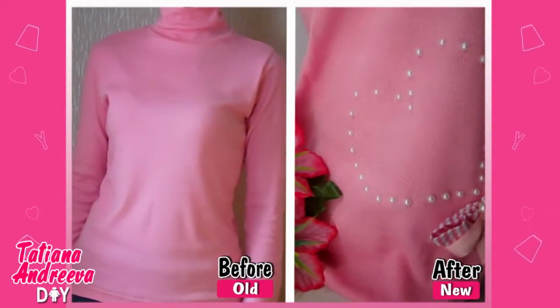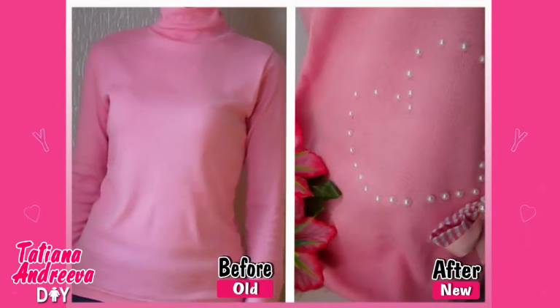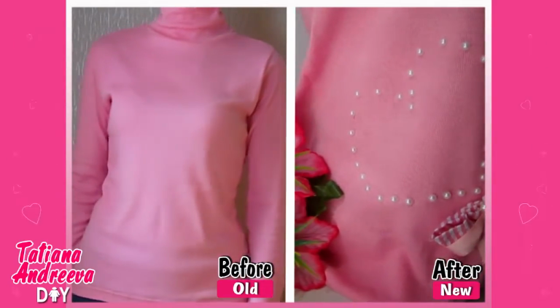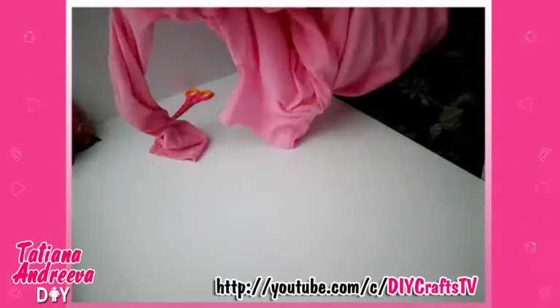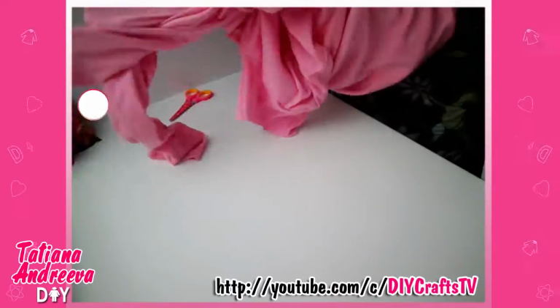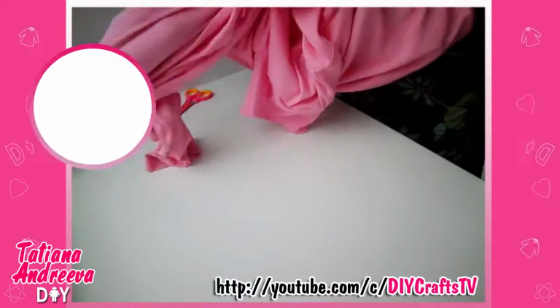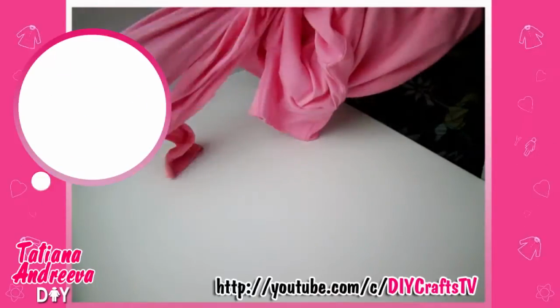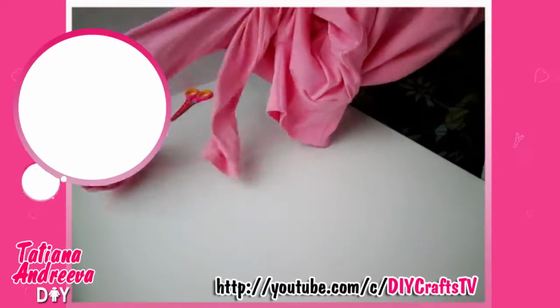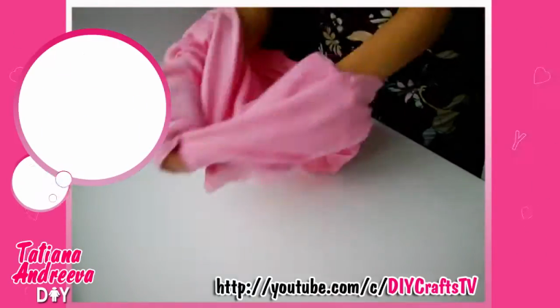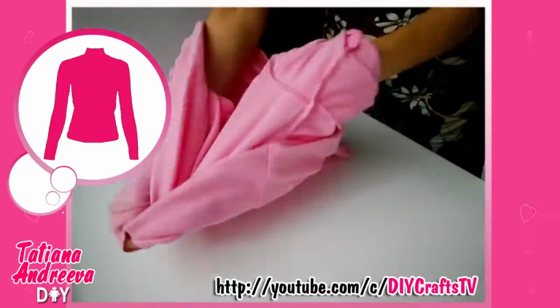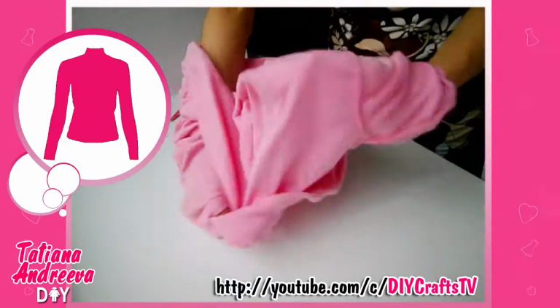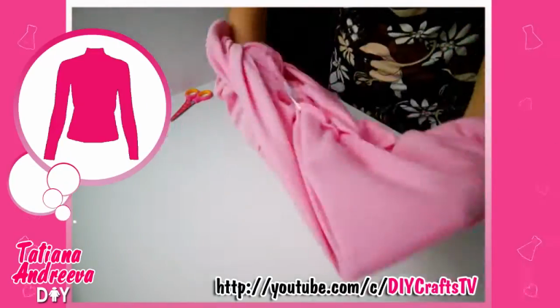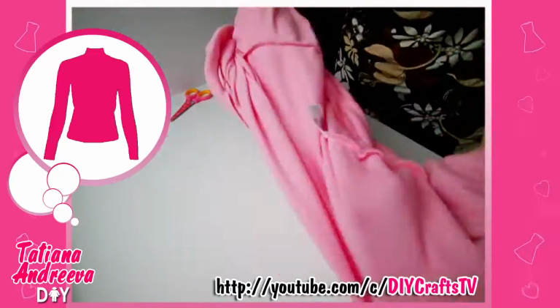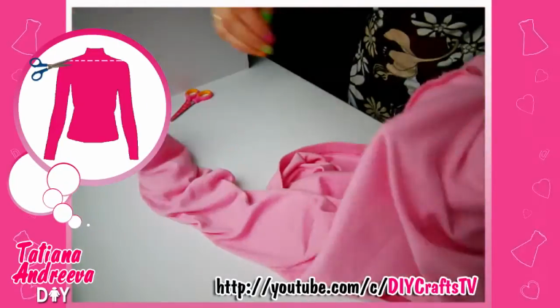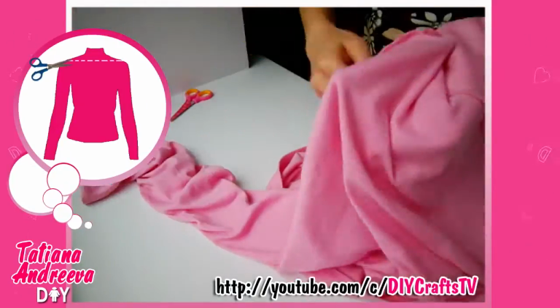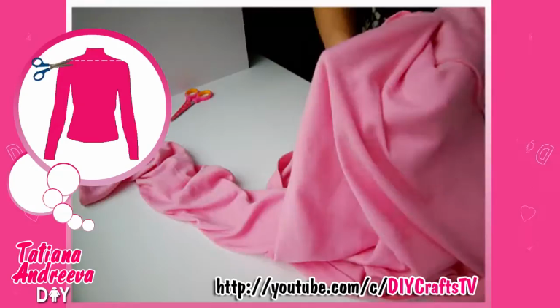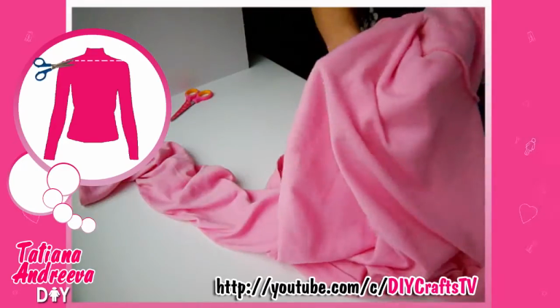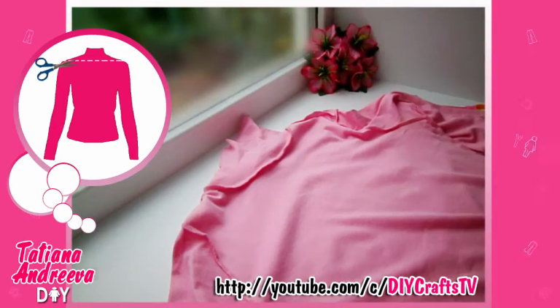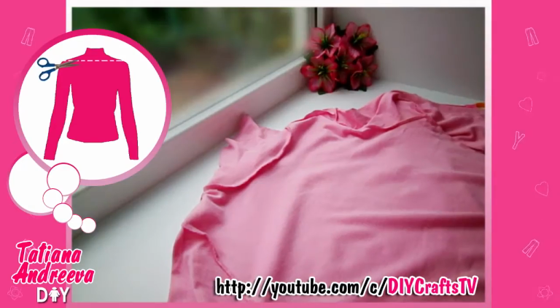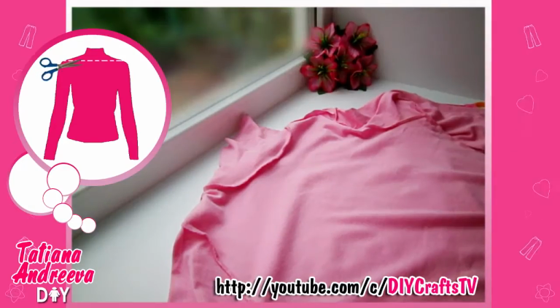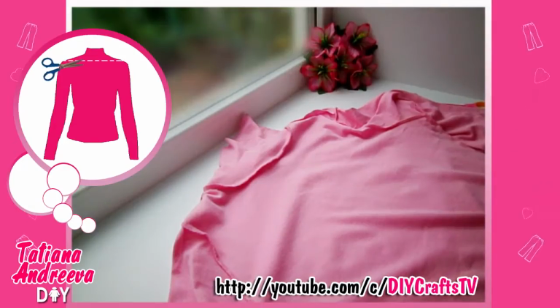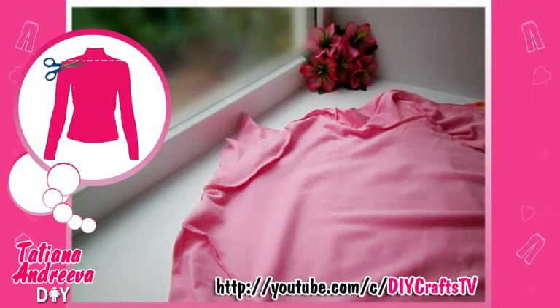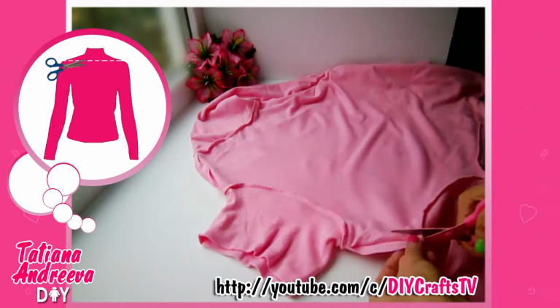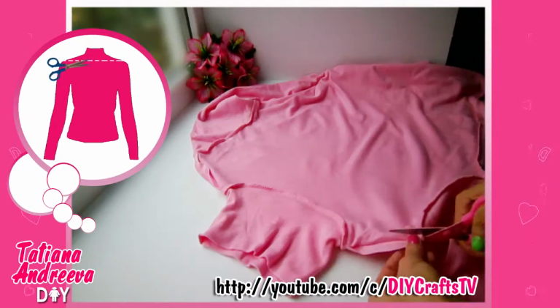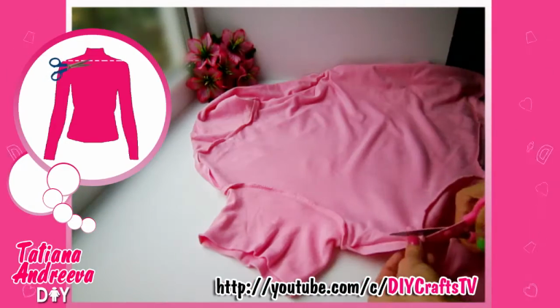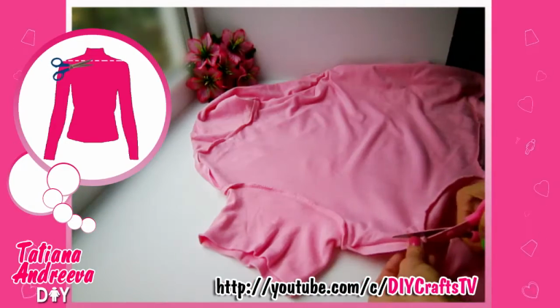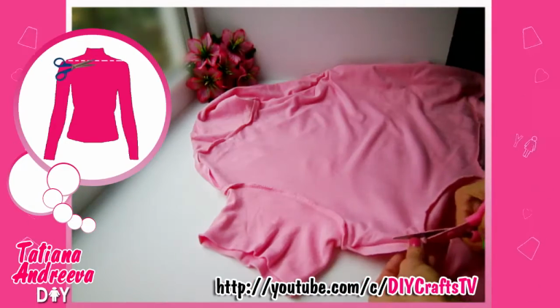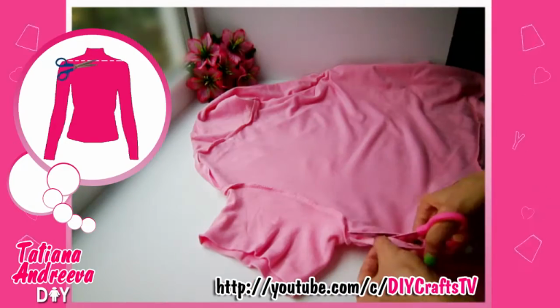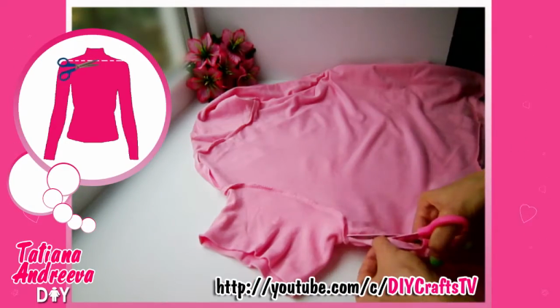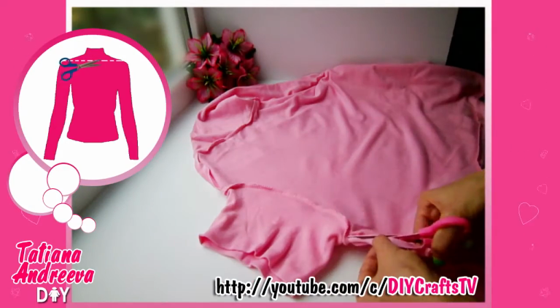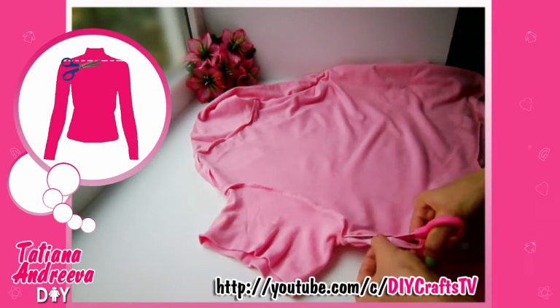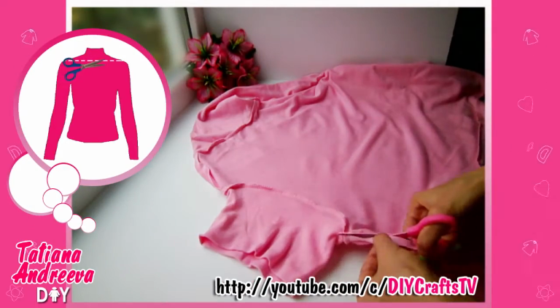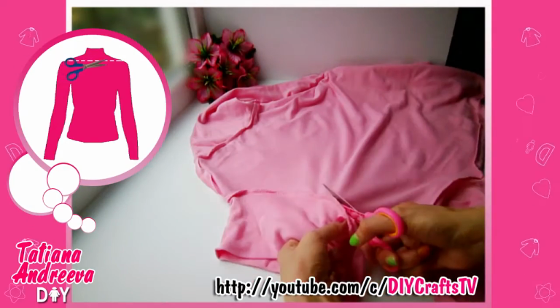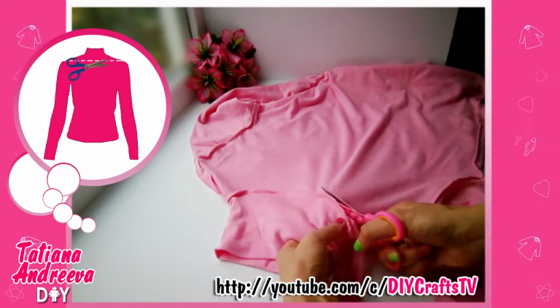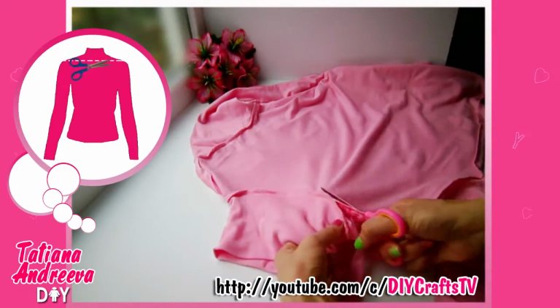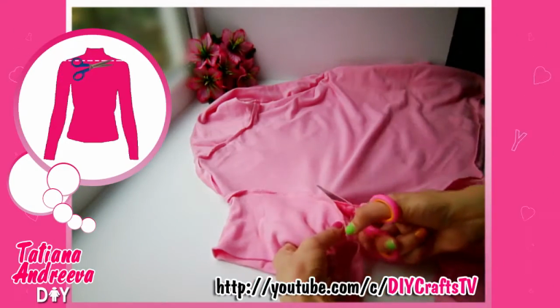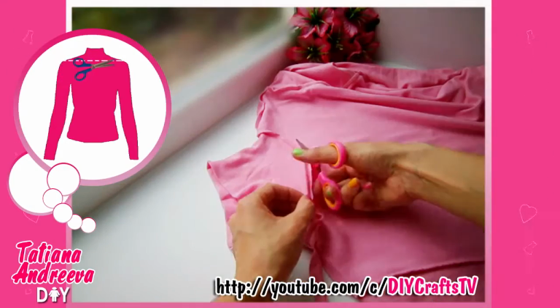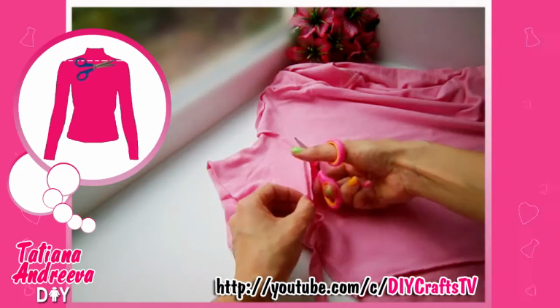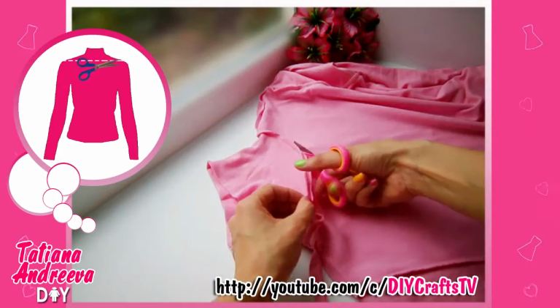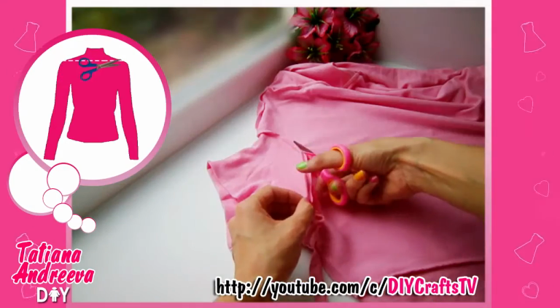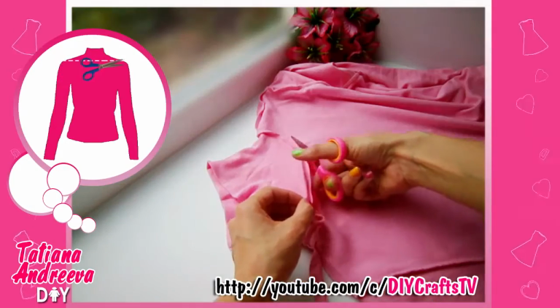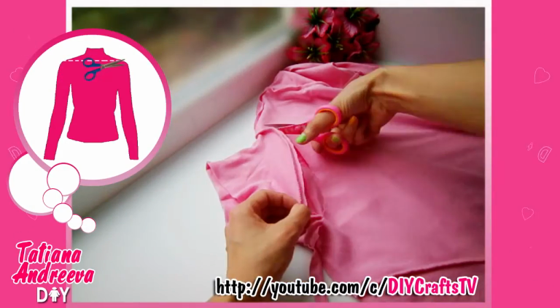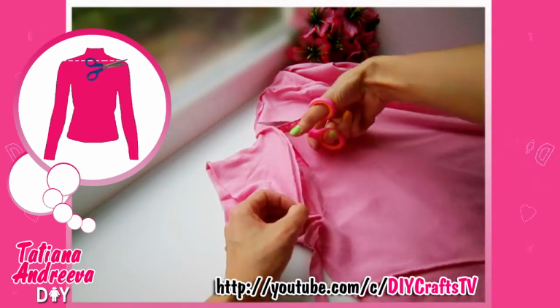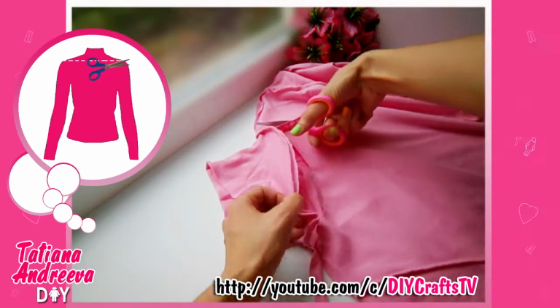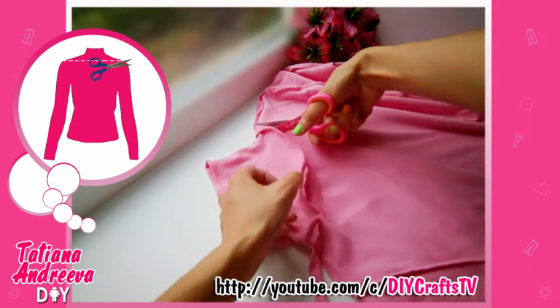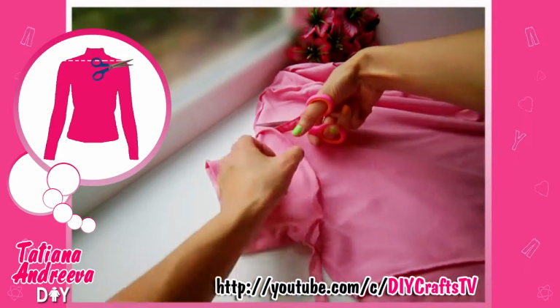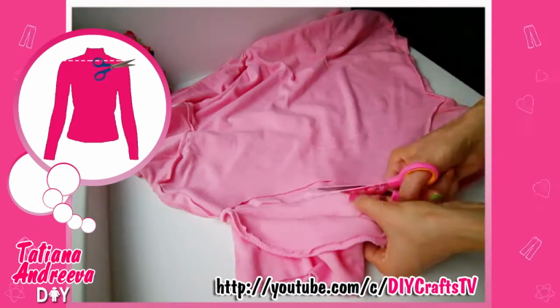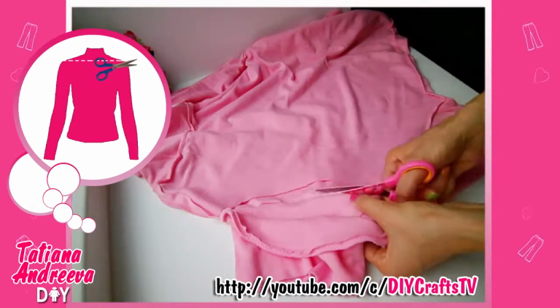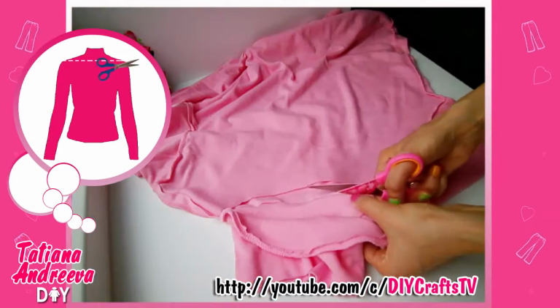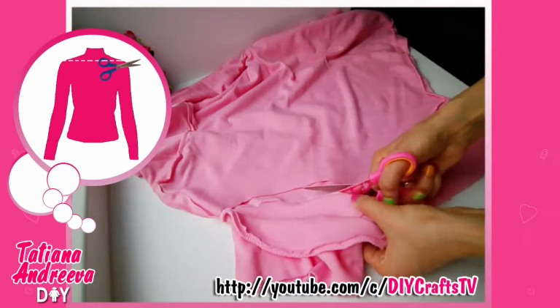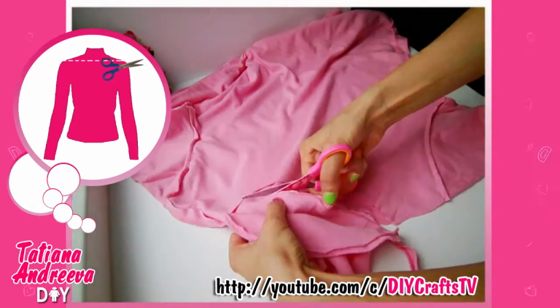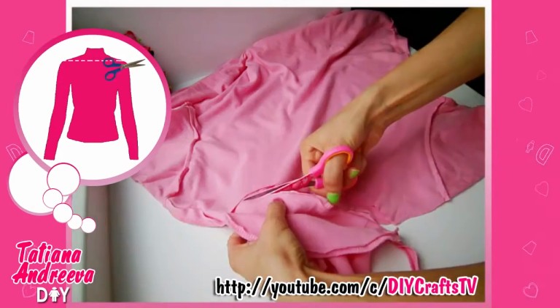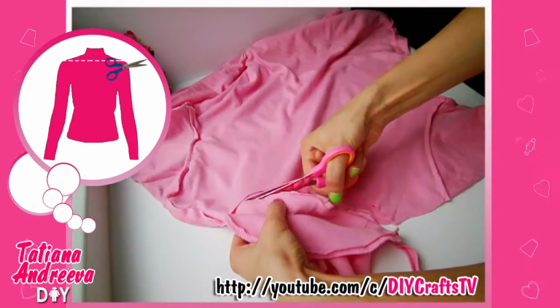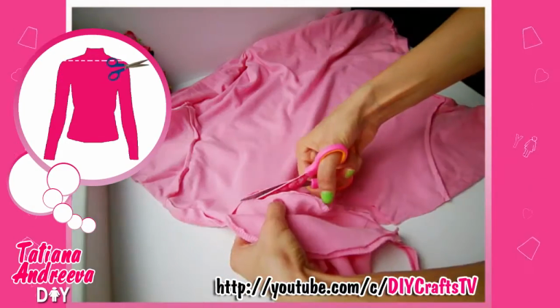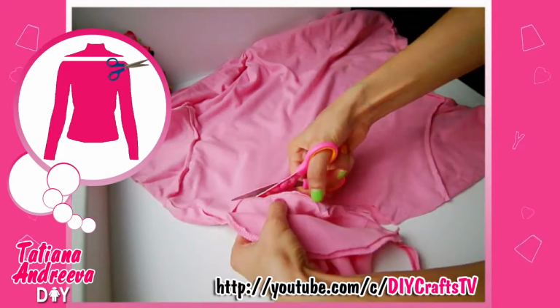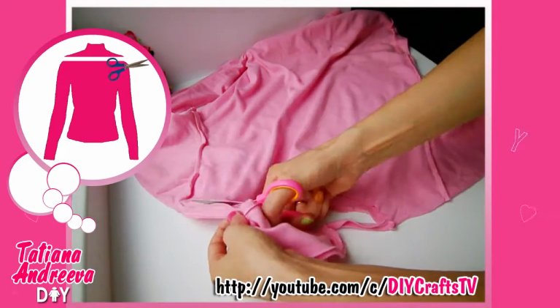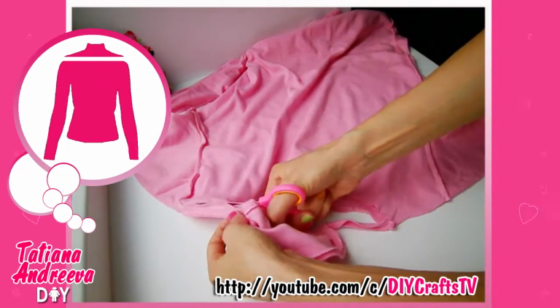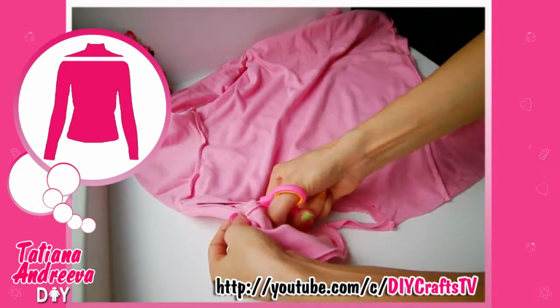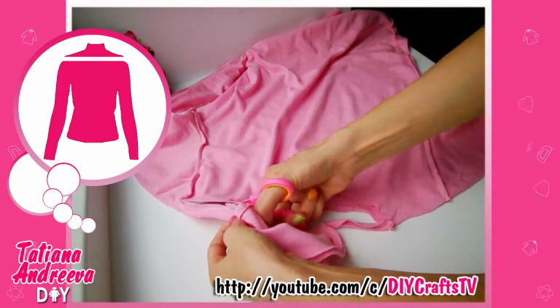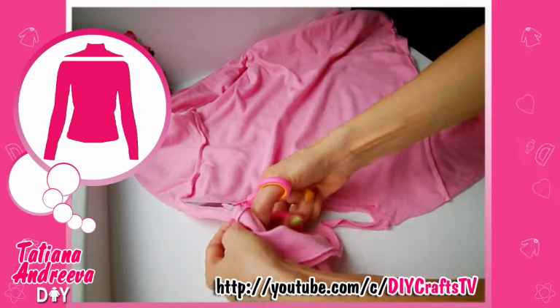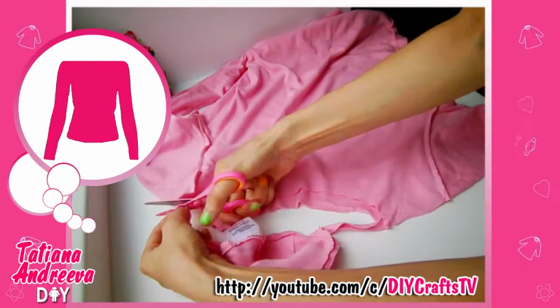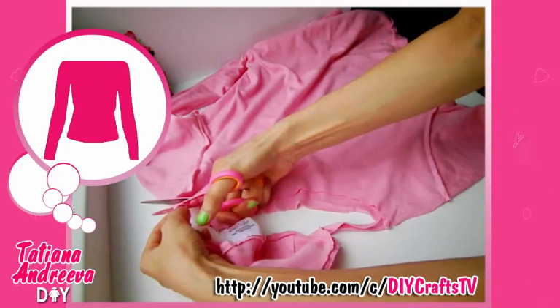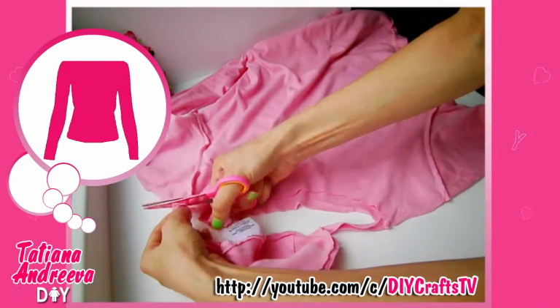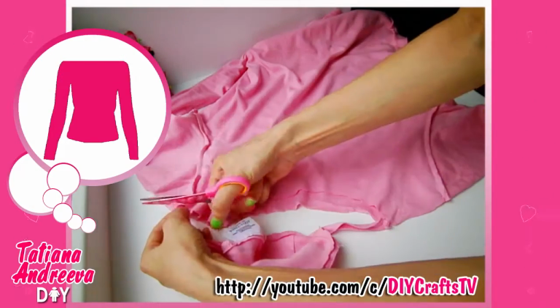Turn the turtleneck on the inside and cut off the neck zone. Also cut the shoulder stitches.